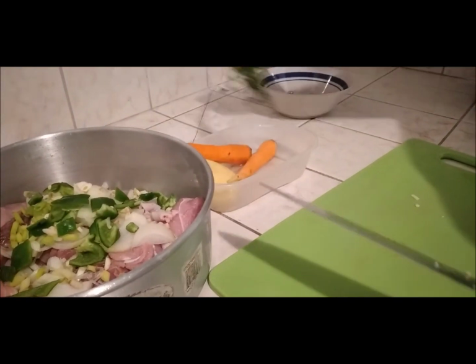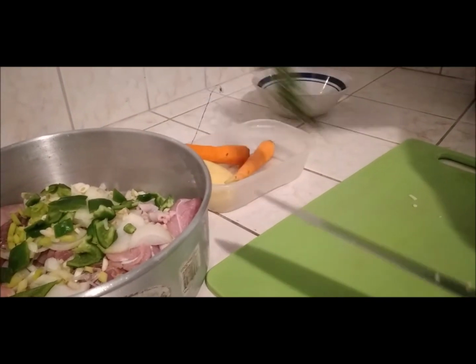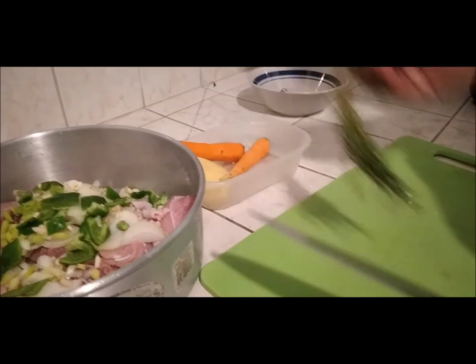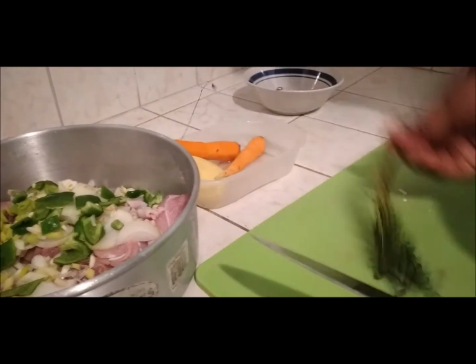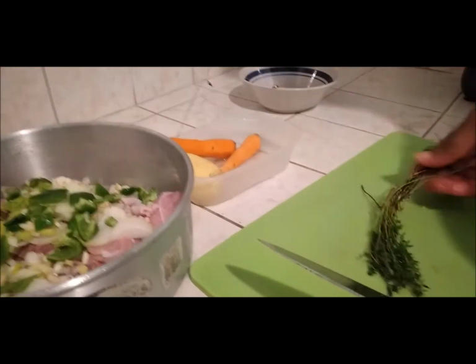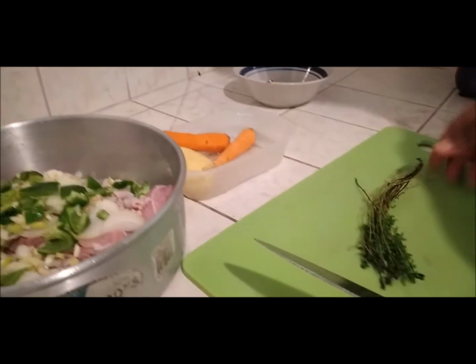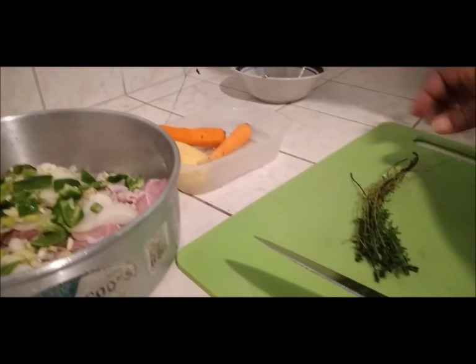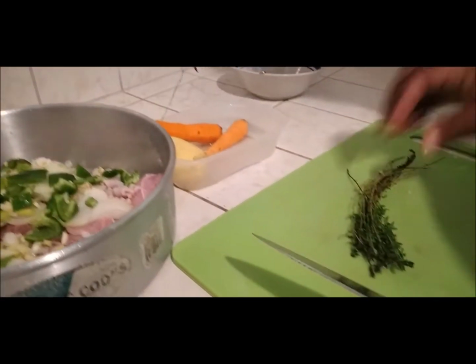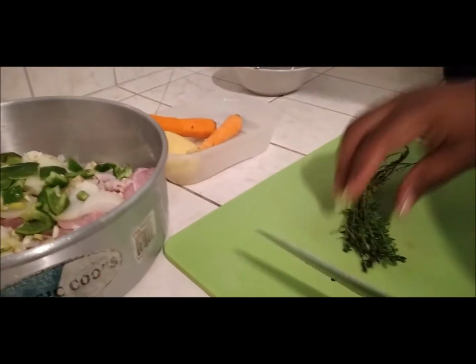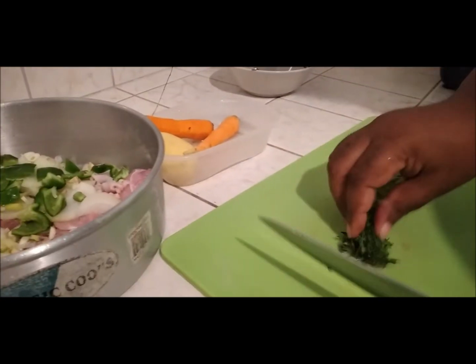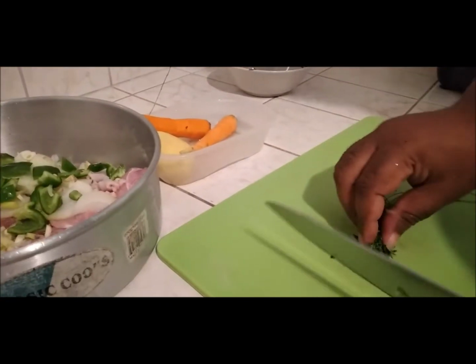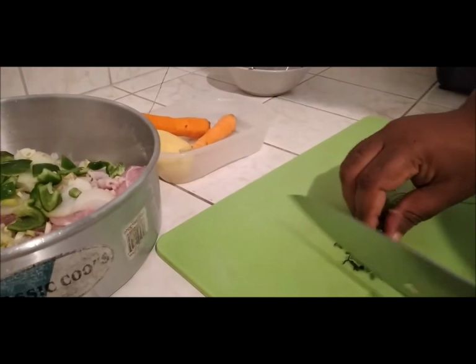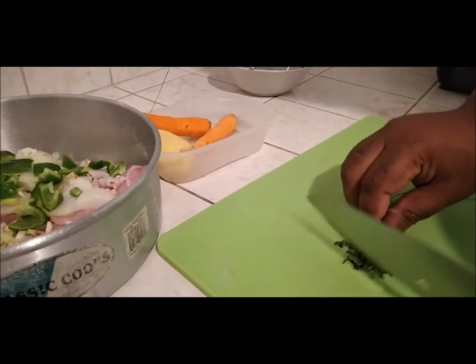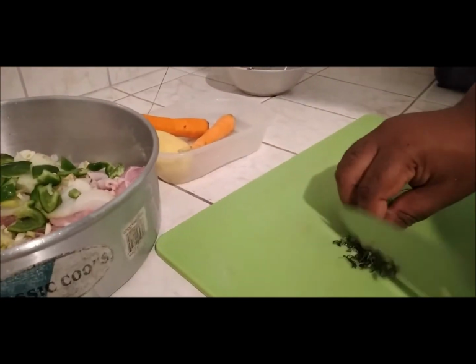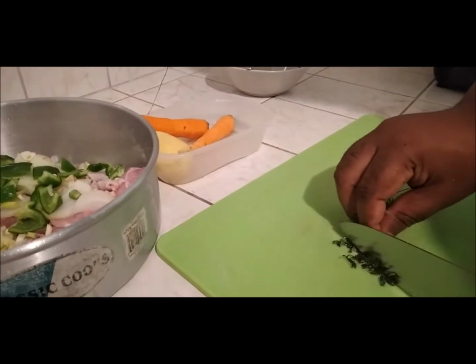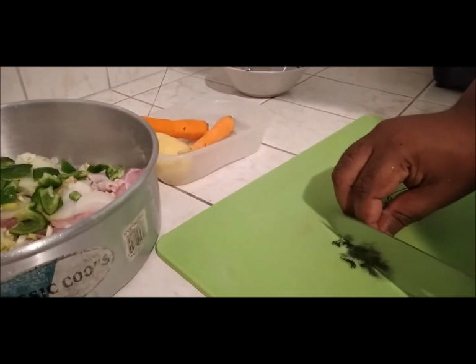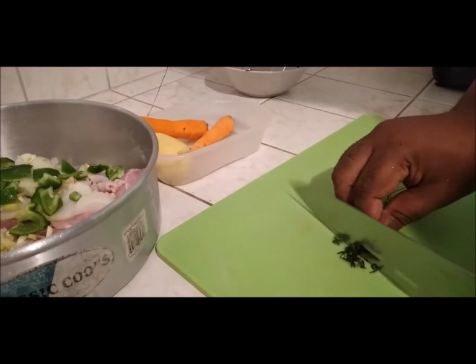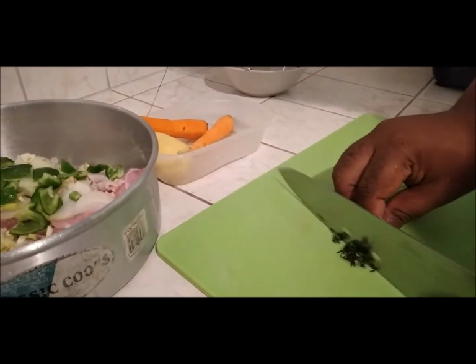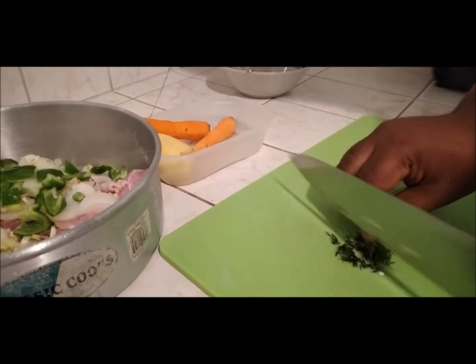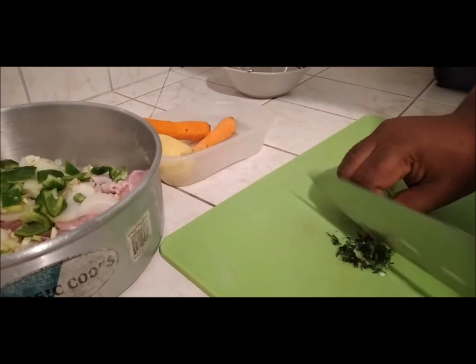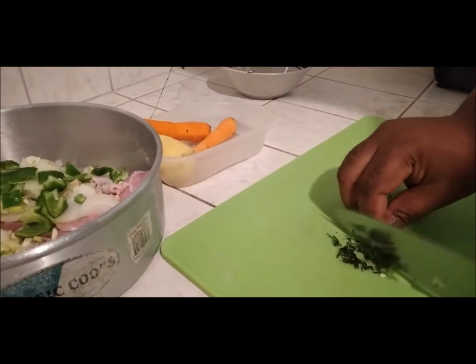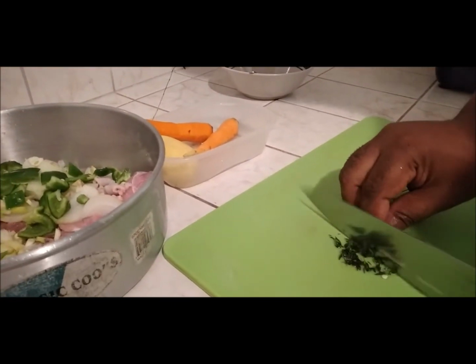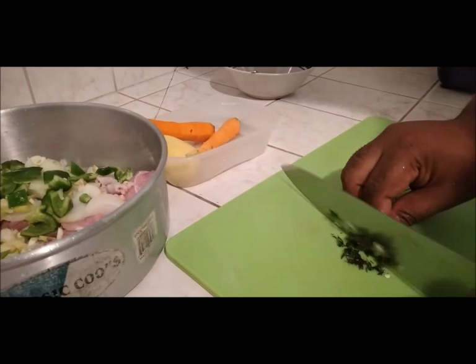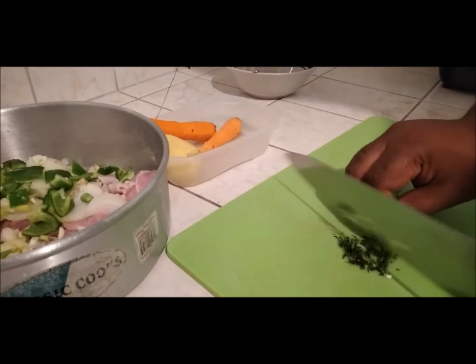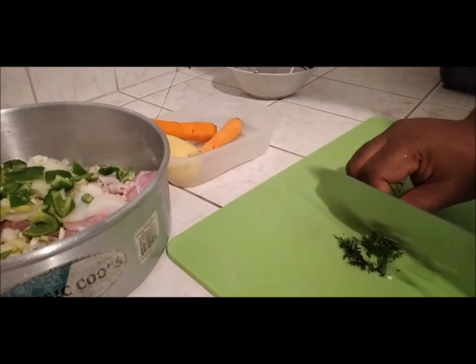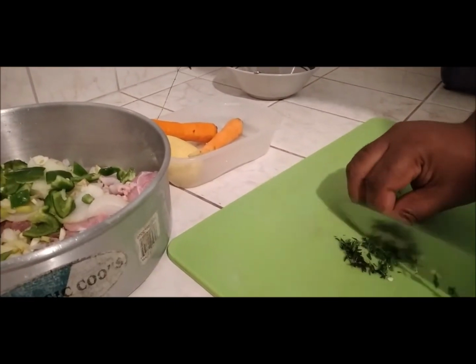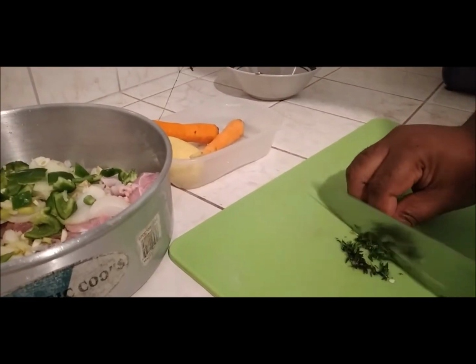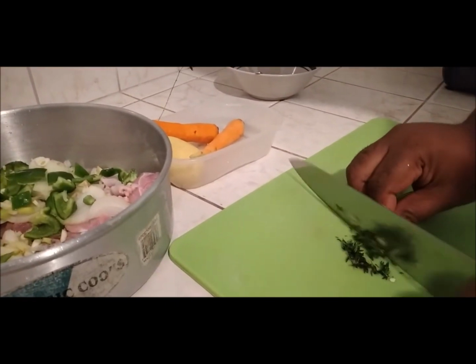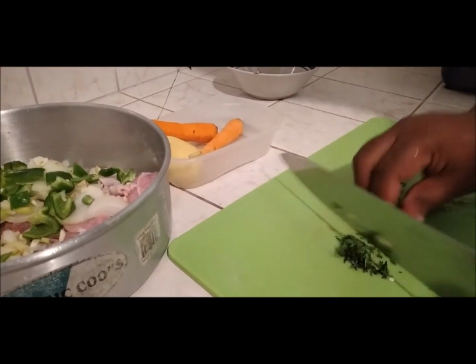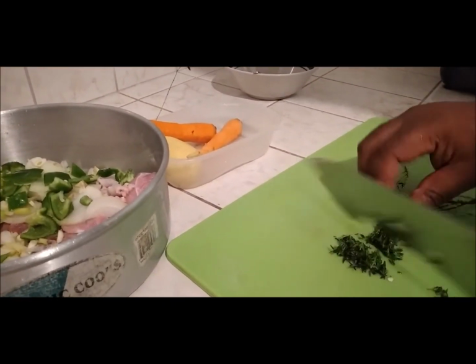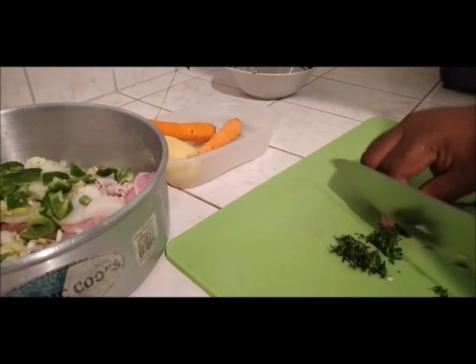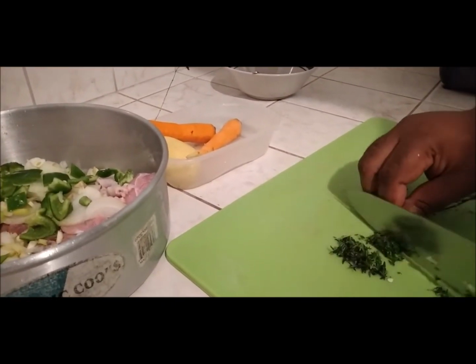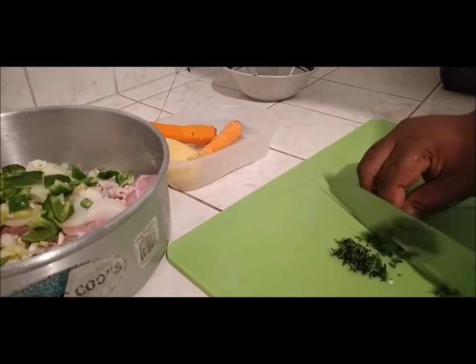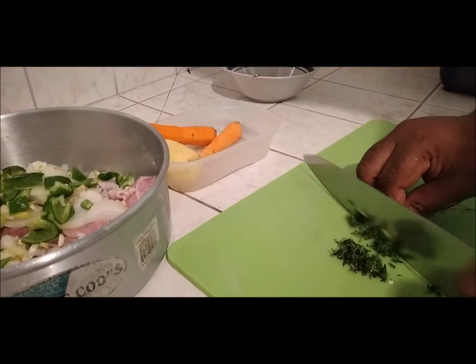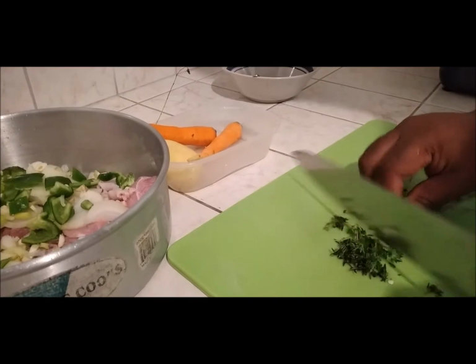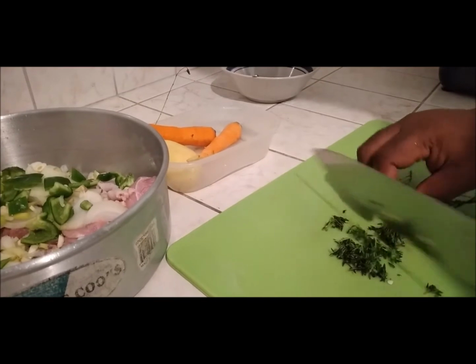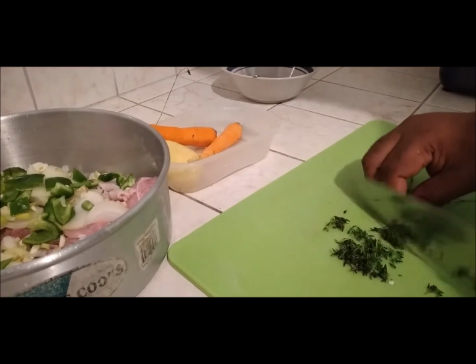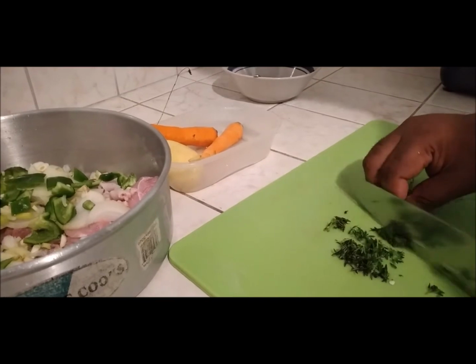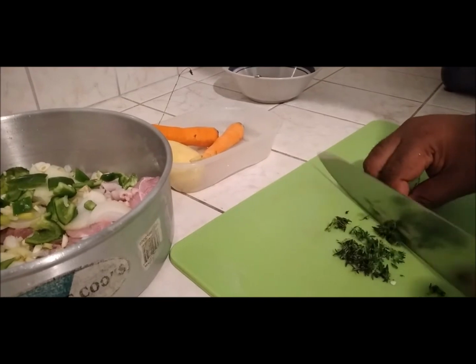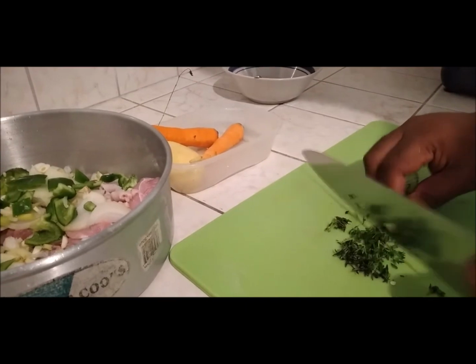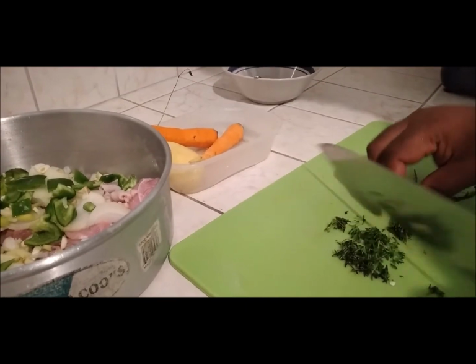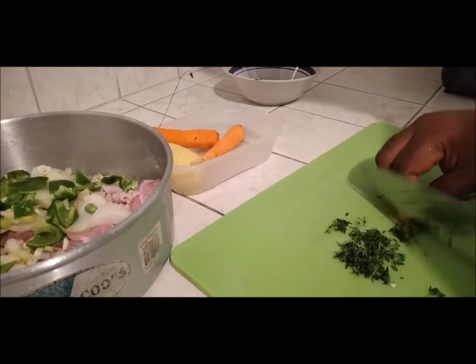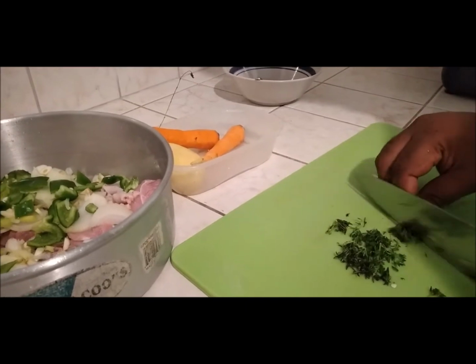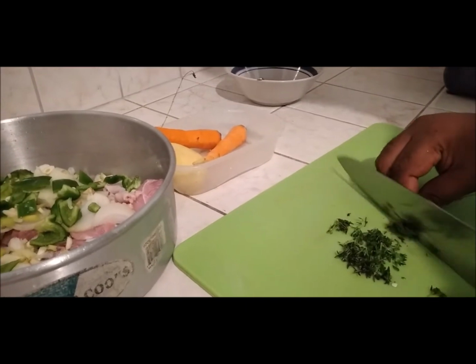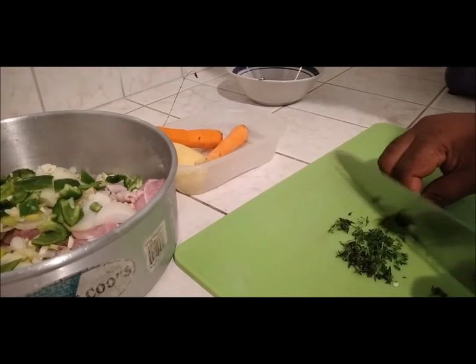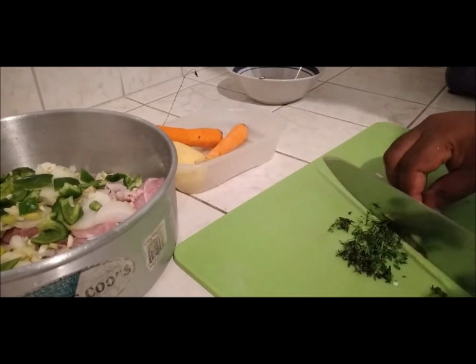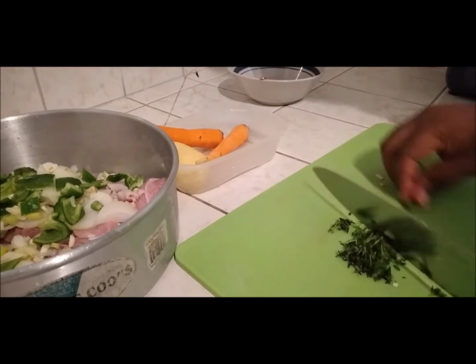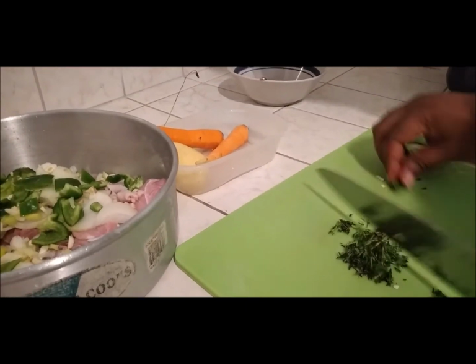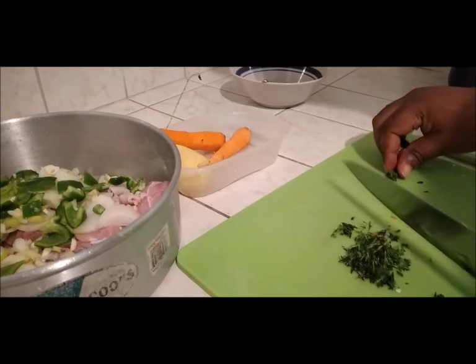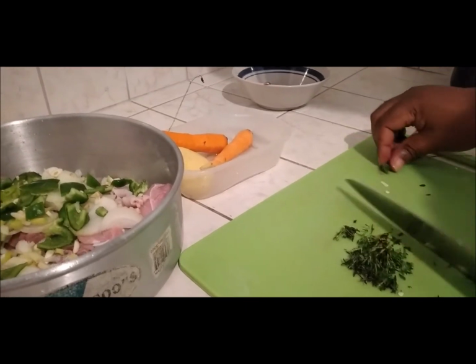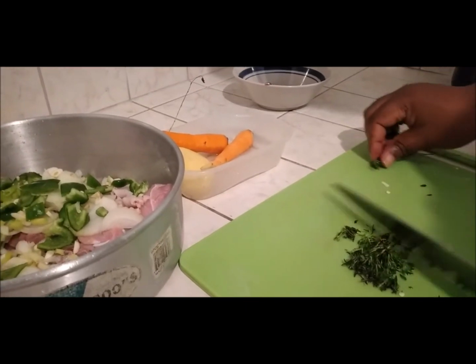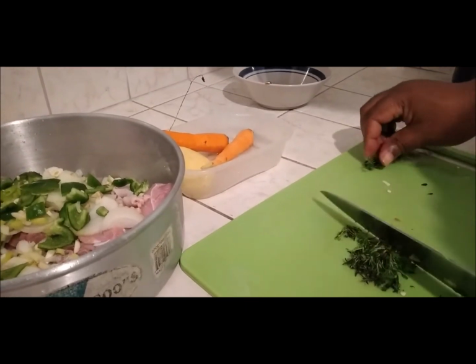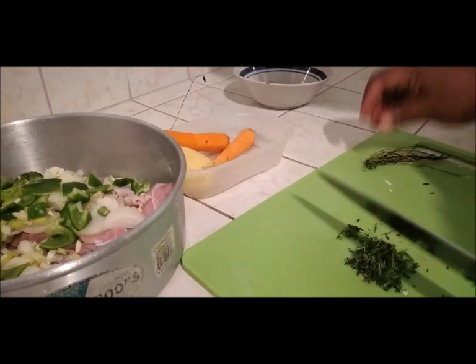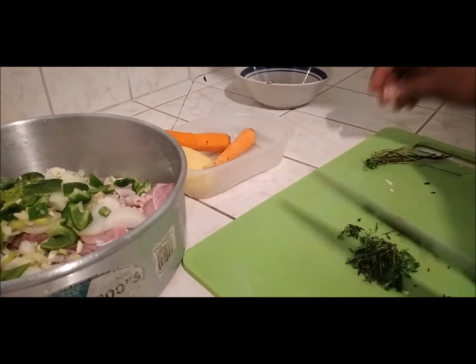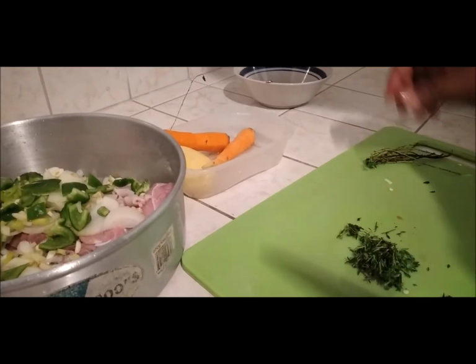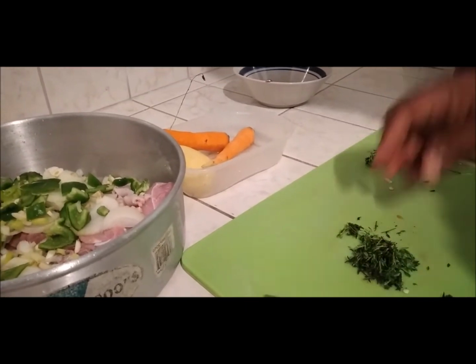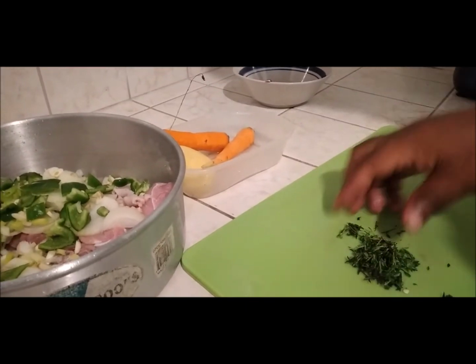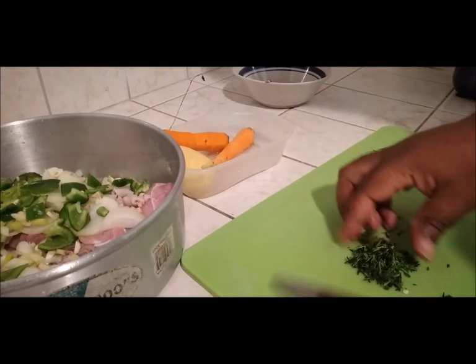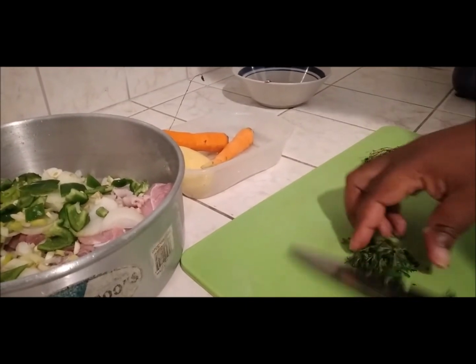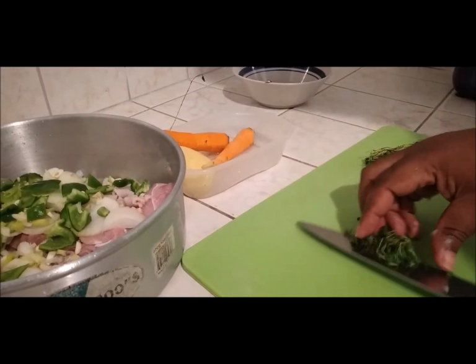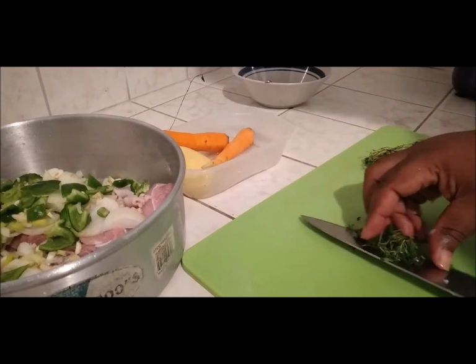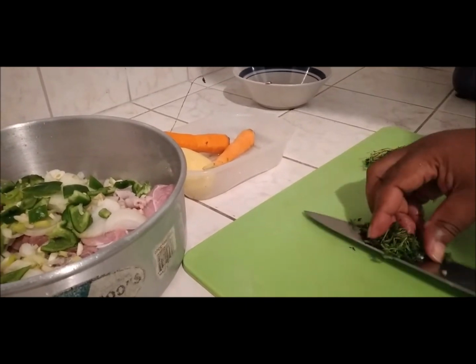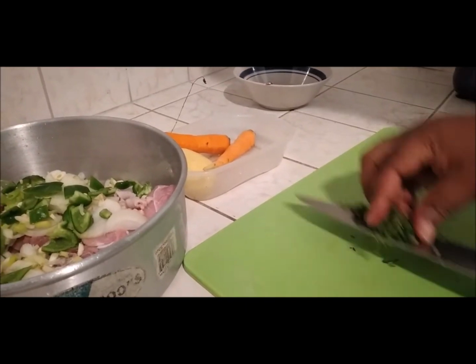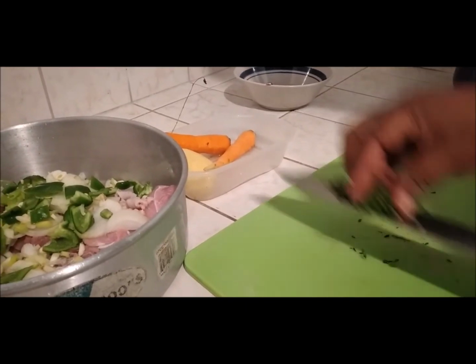For the thyme, we are just going to use the leaf part of it — just the leaves. You don't want to use the stem.